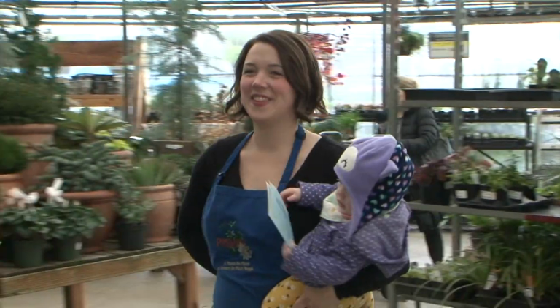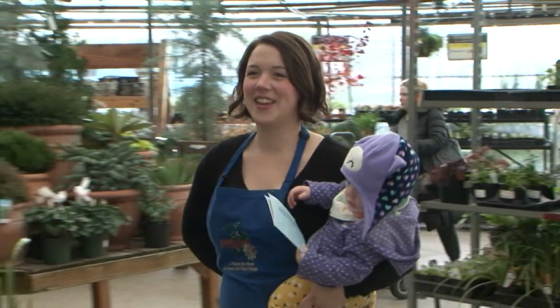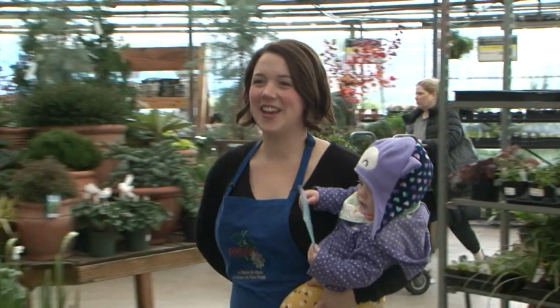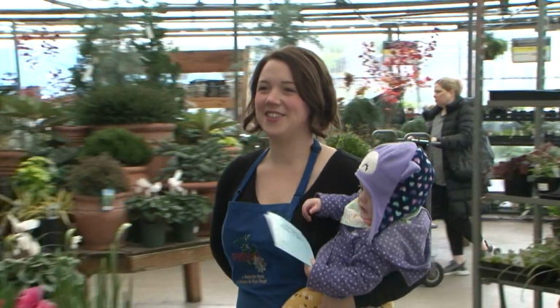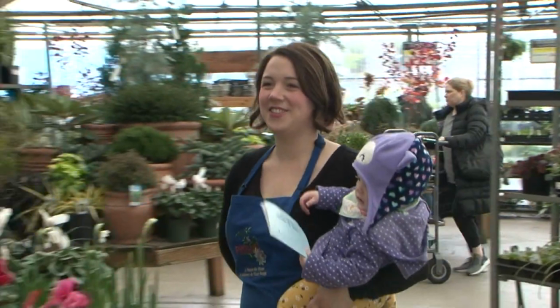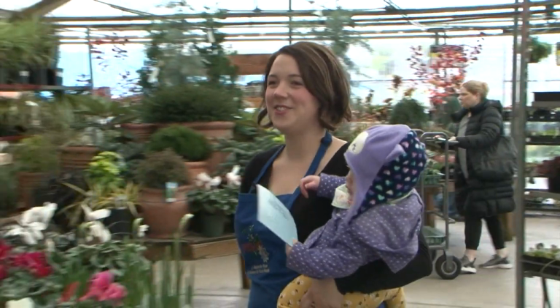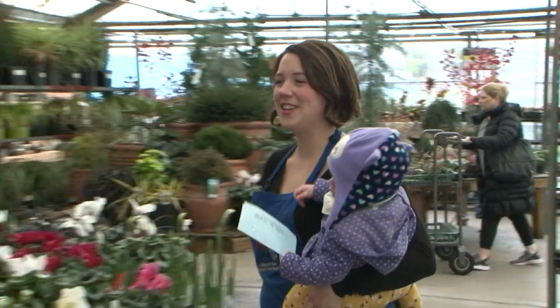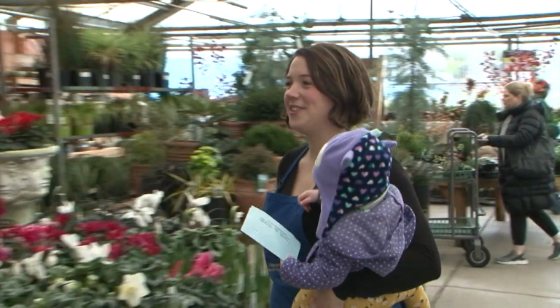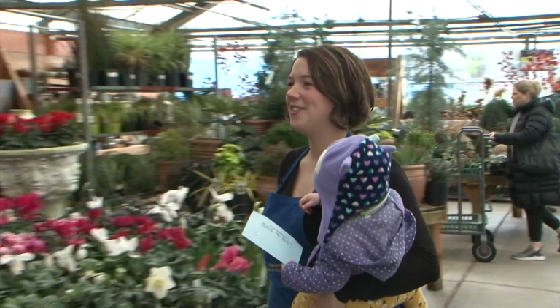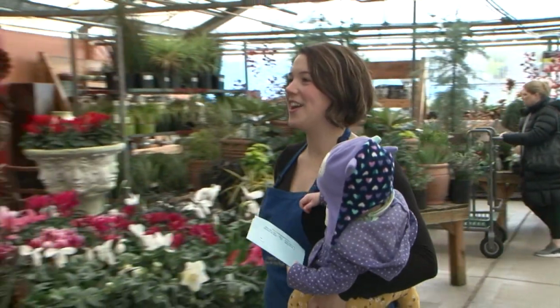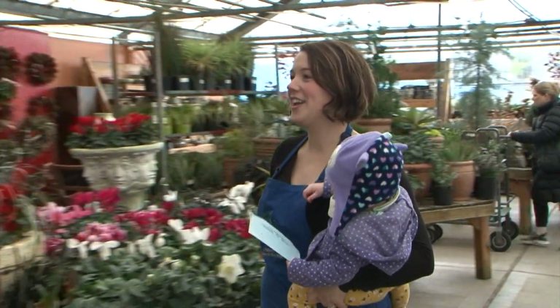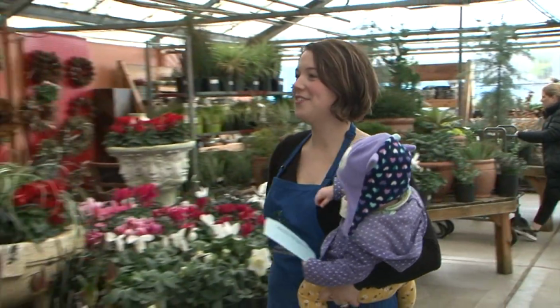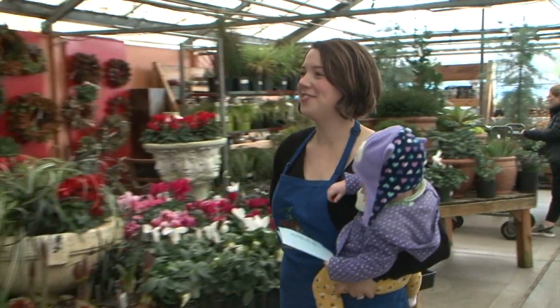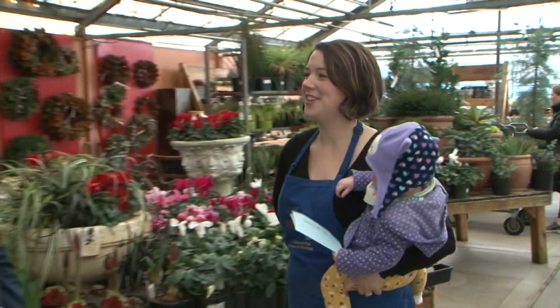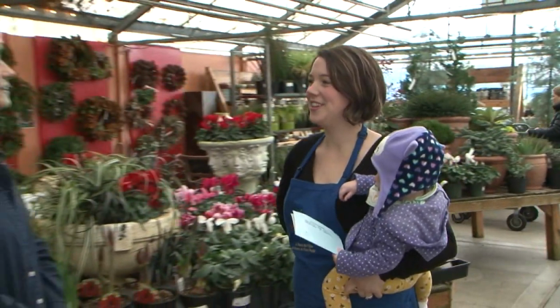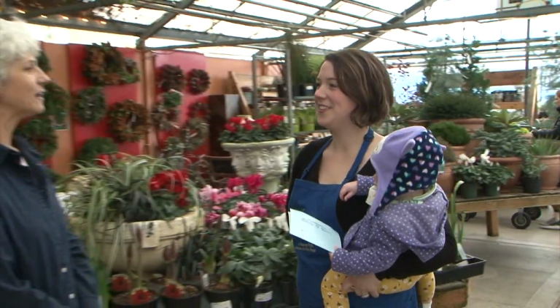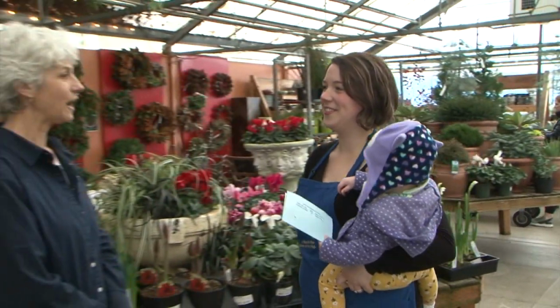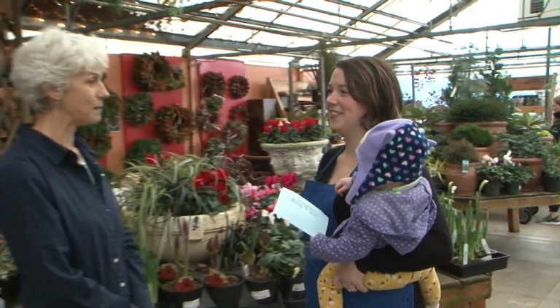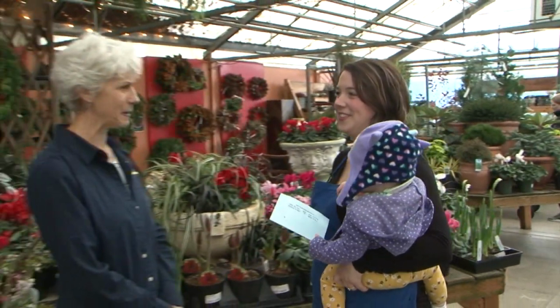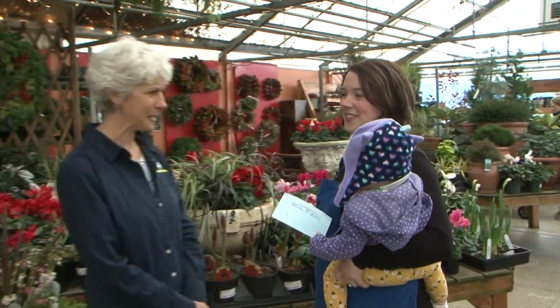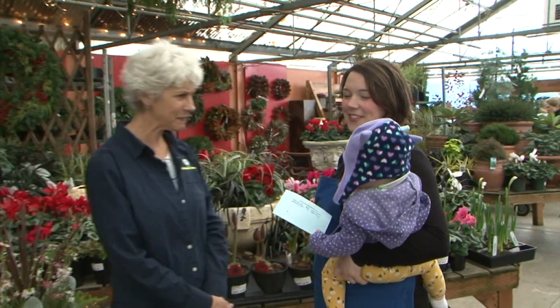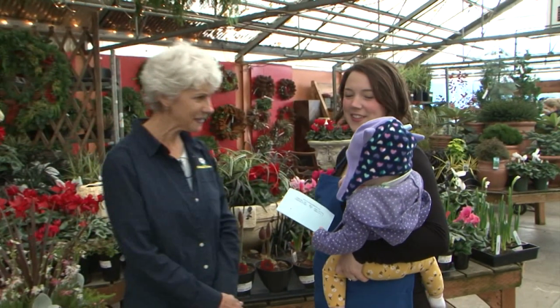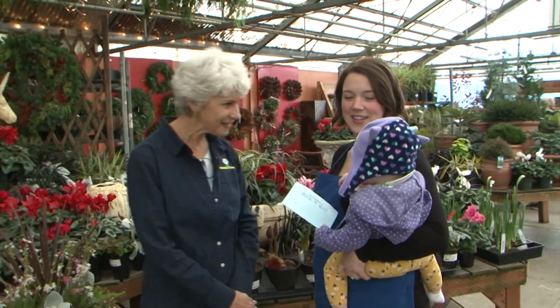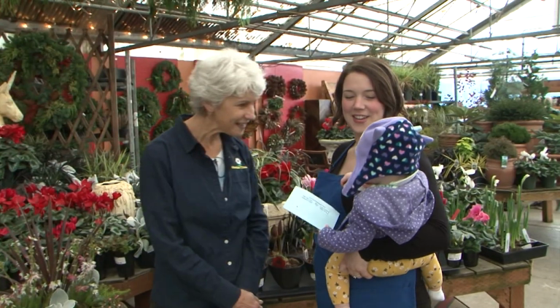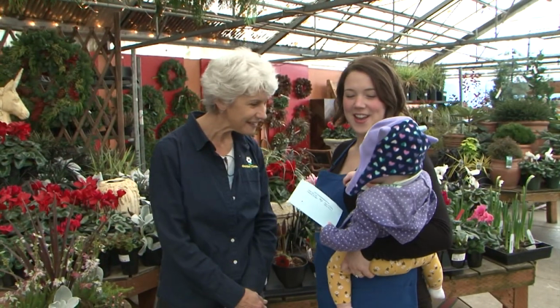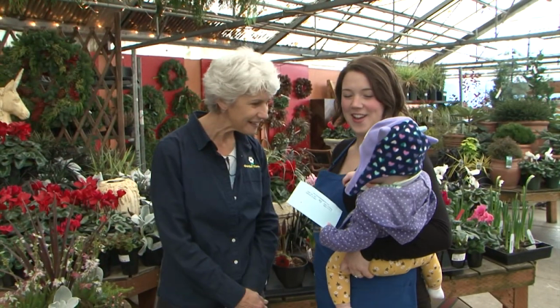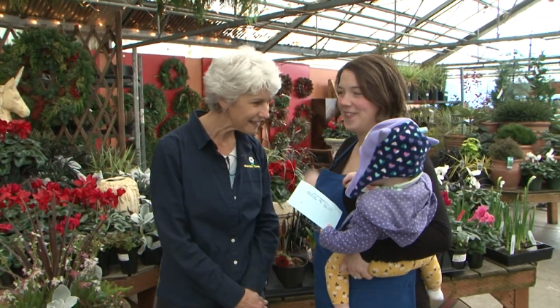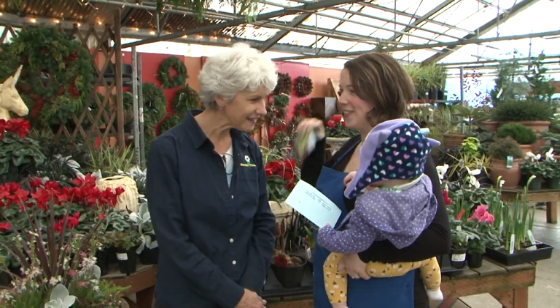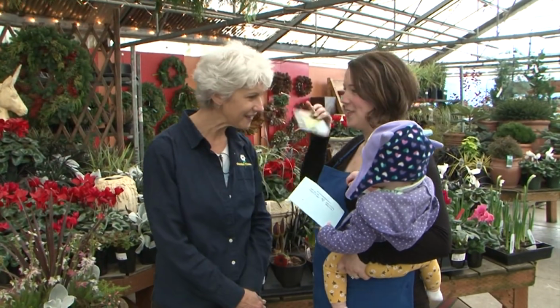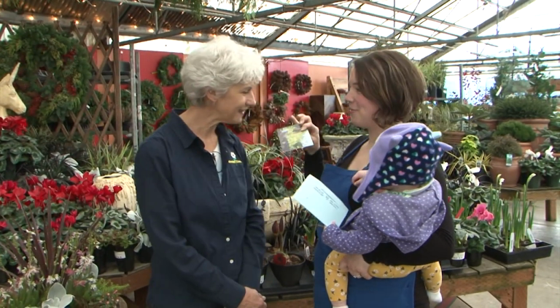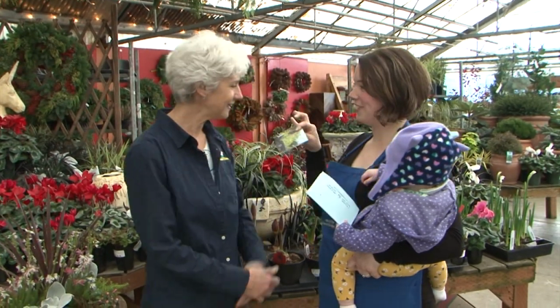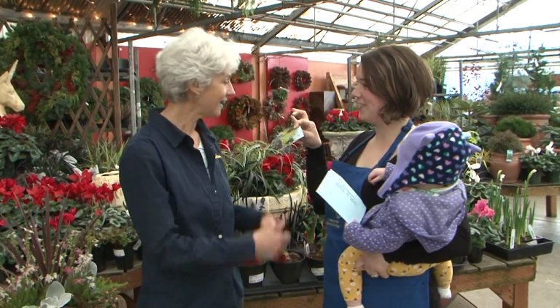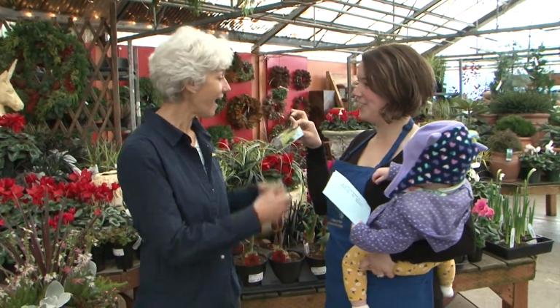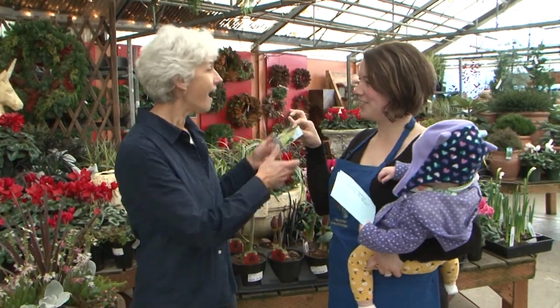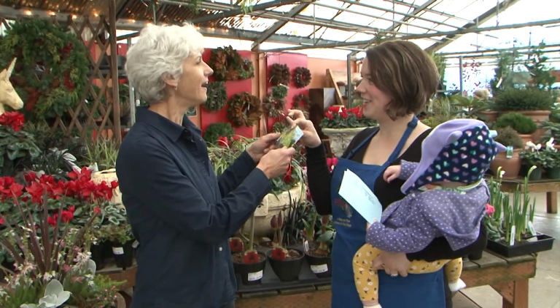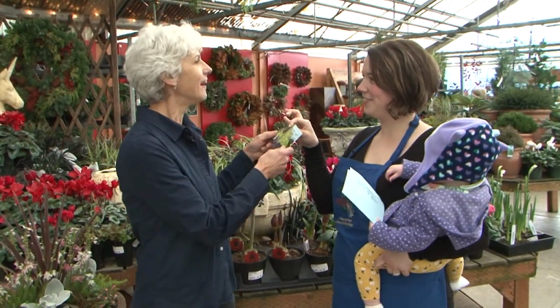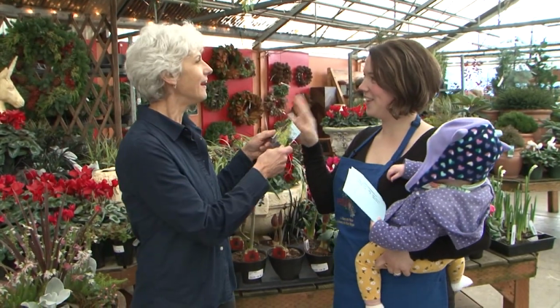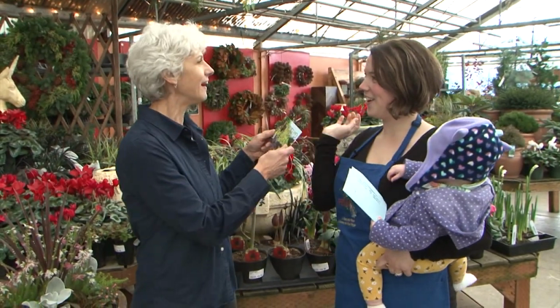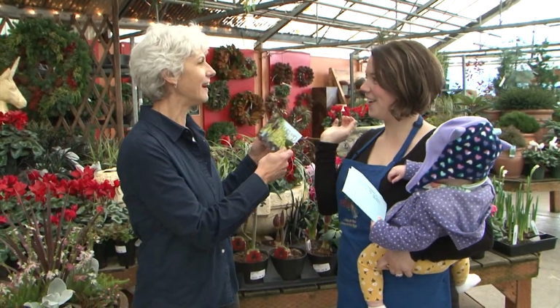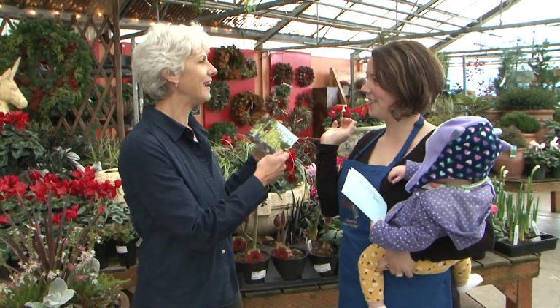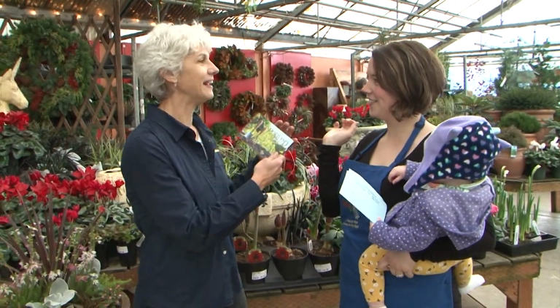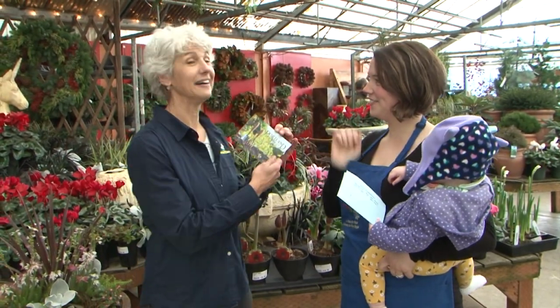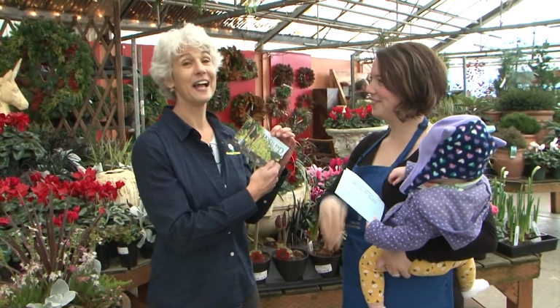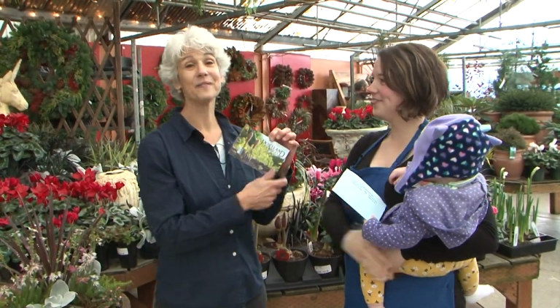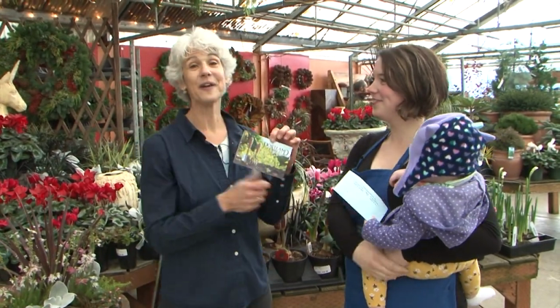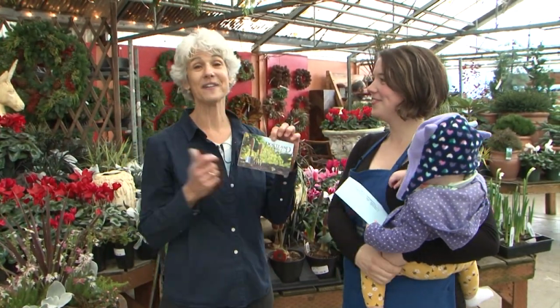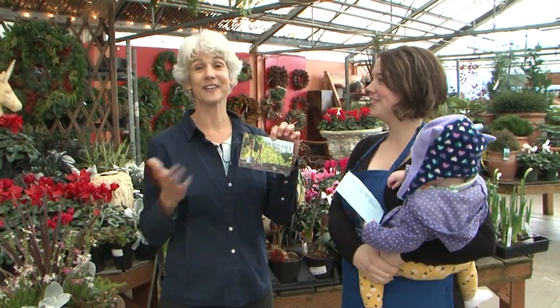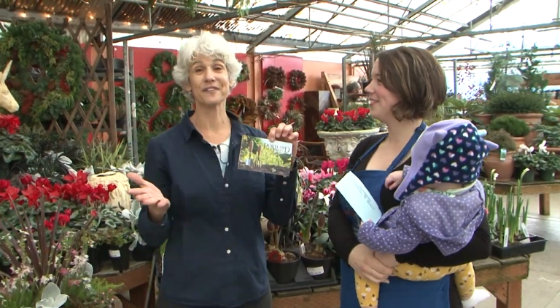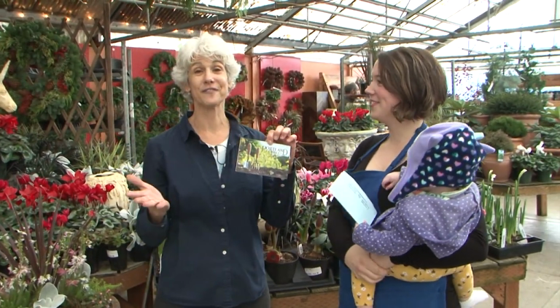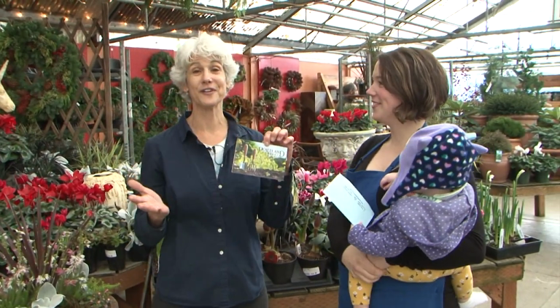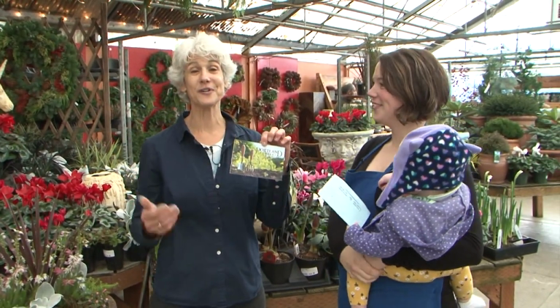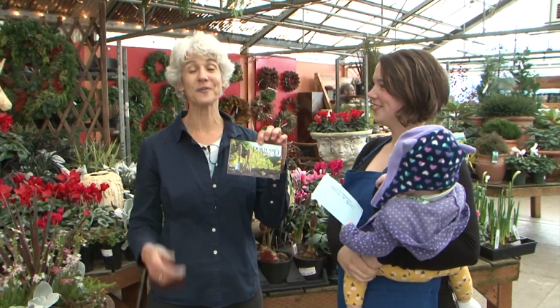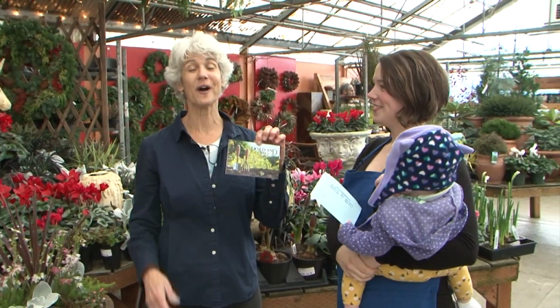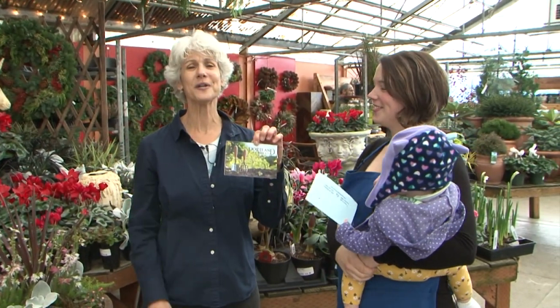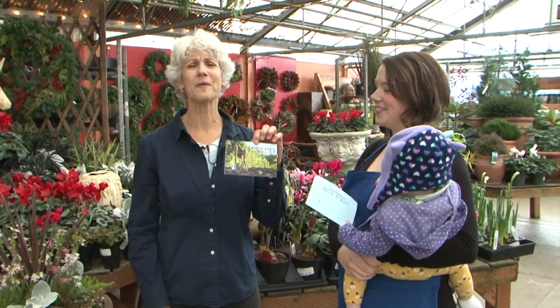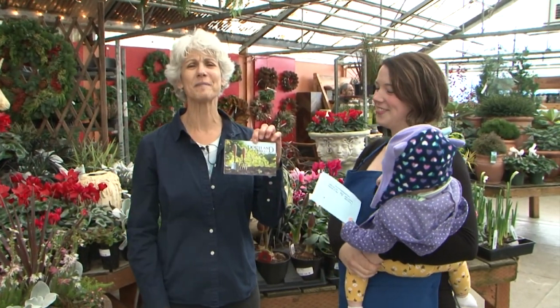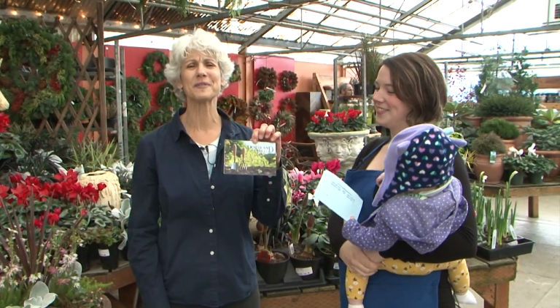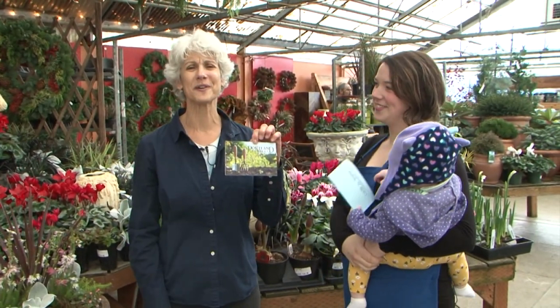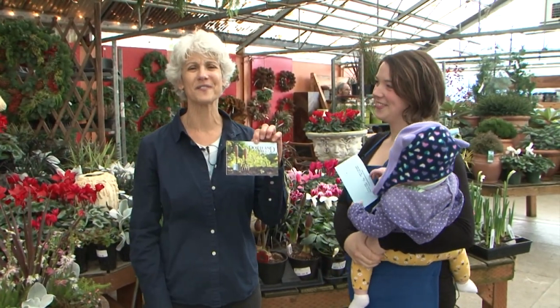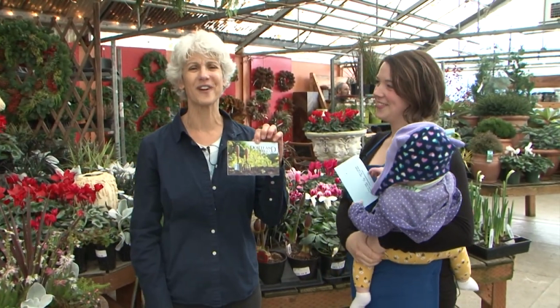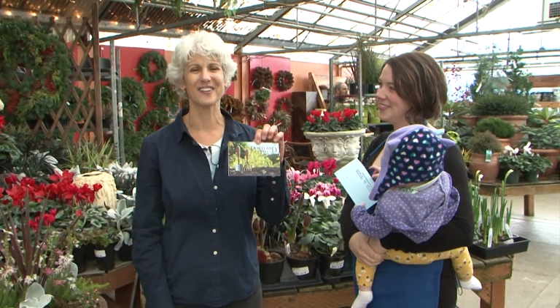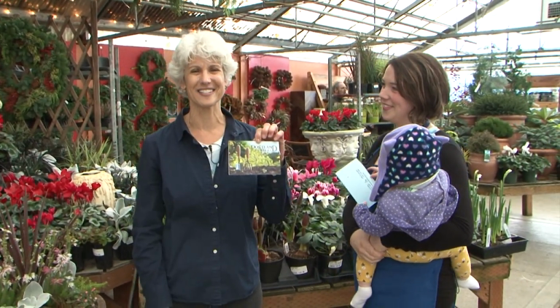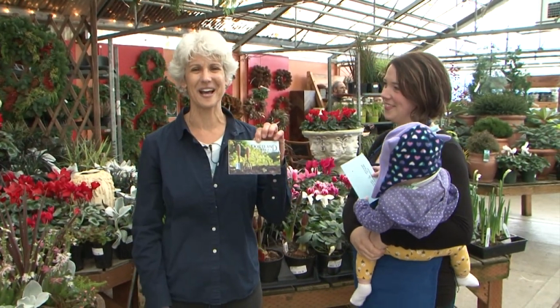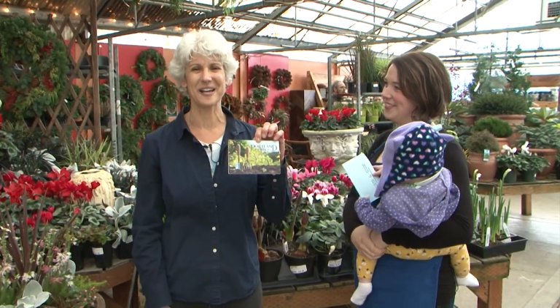Hey Judy, we've got a gift for you. A baby? No, a Portland Nursery gift card. And we have a gift for you: a new episode of Garden Time.